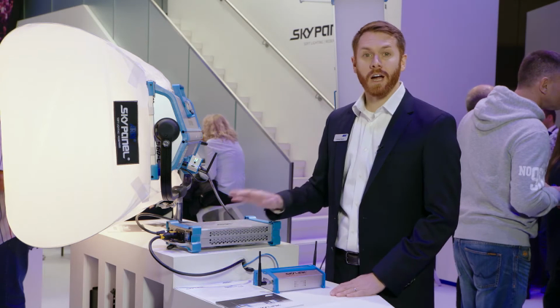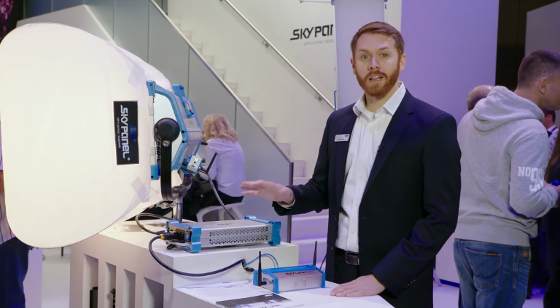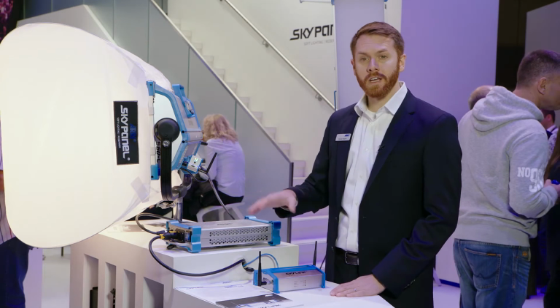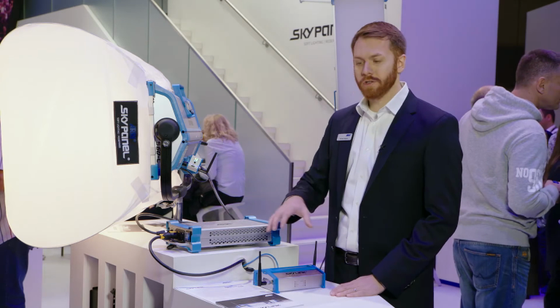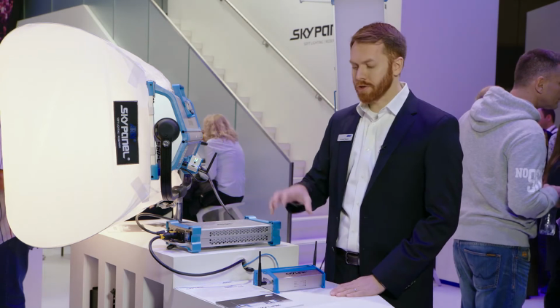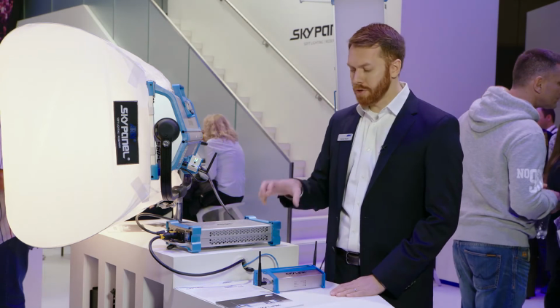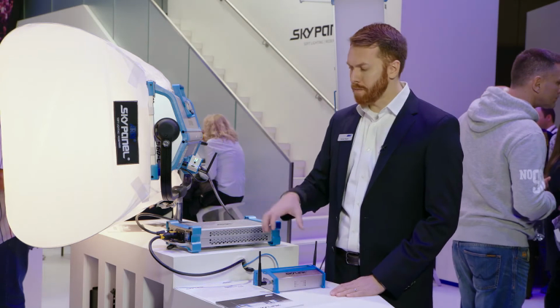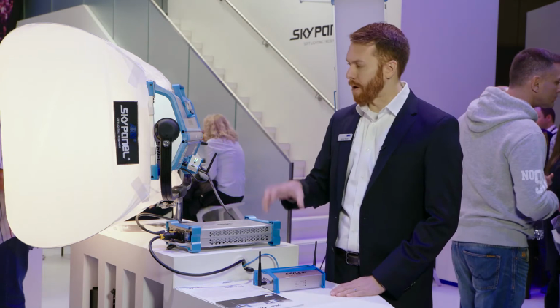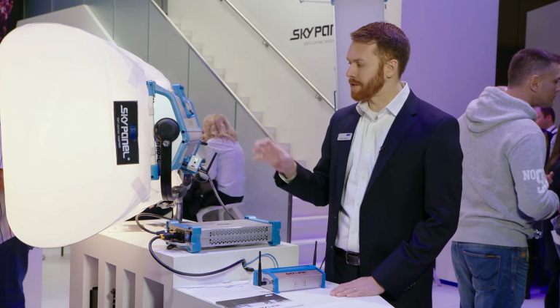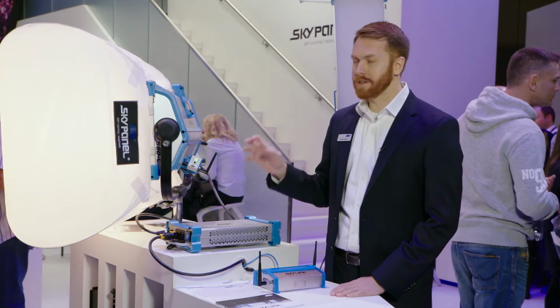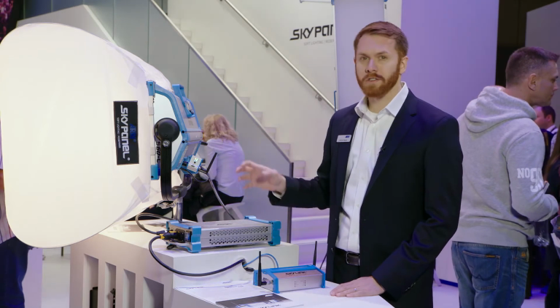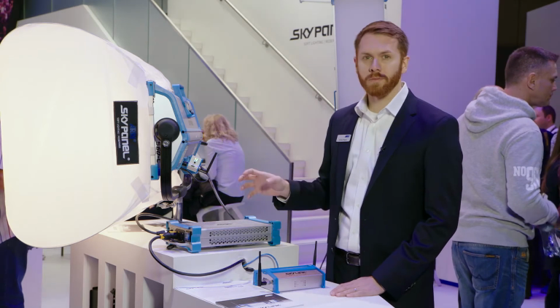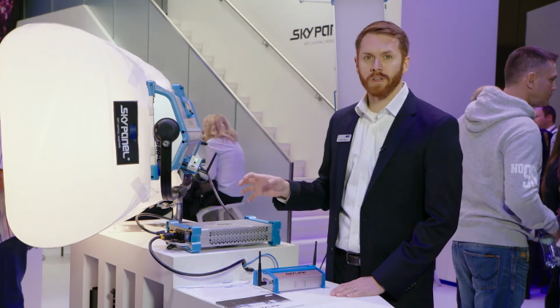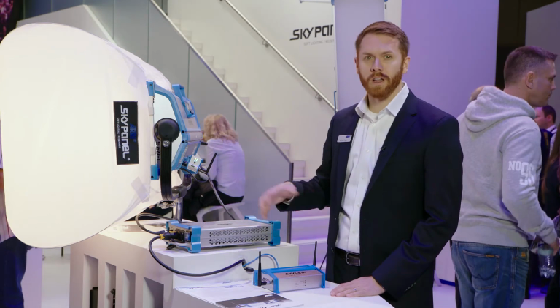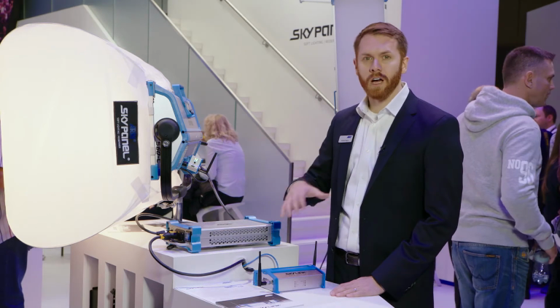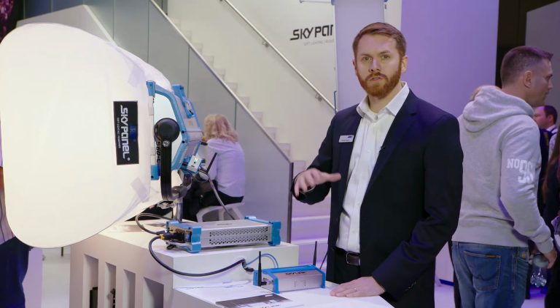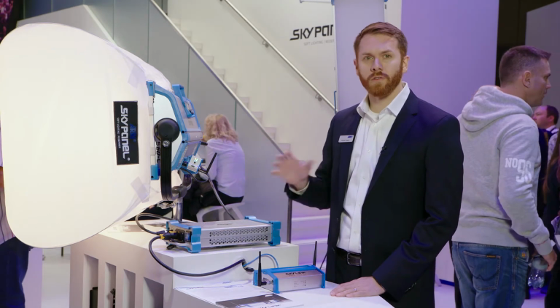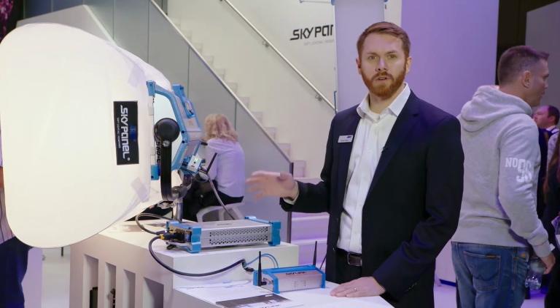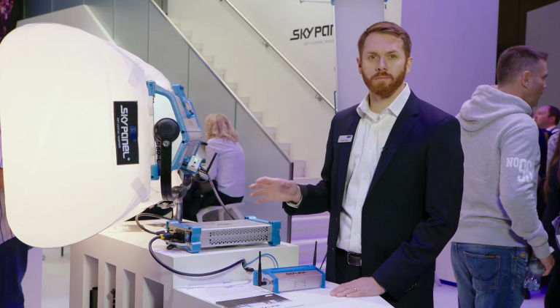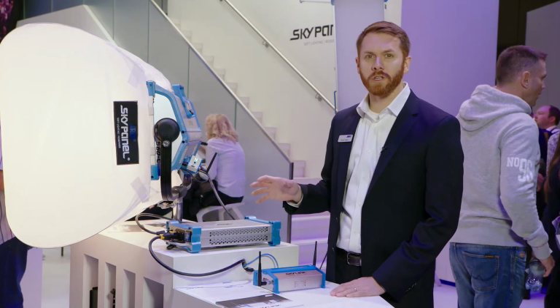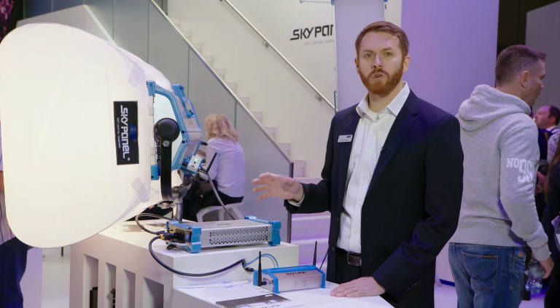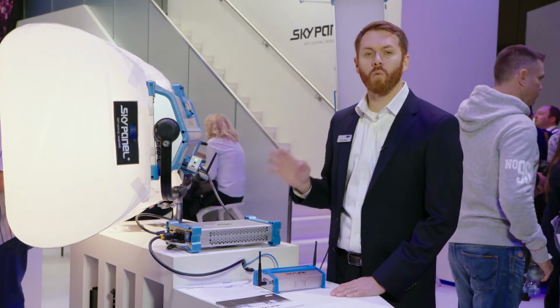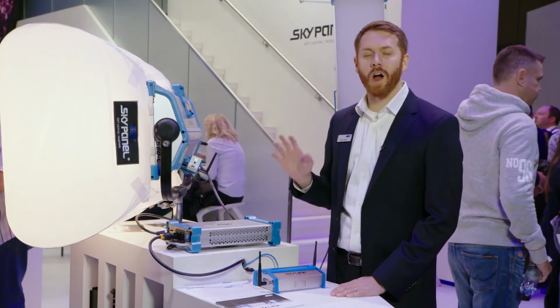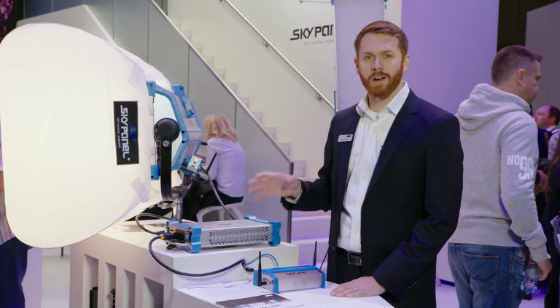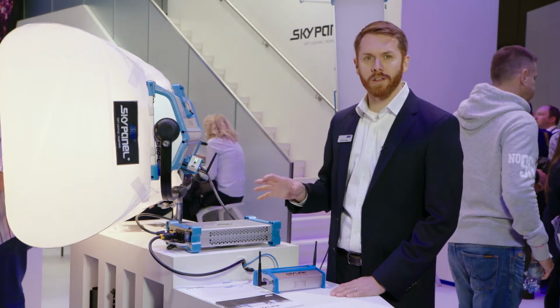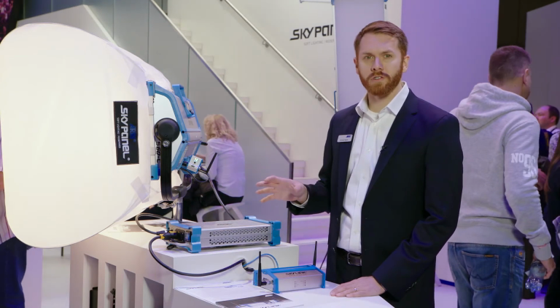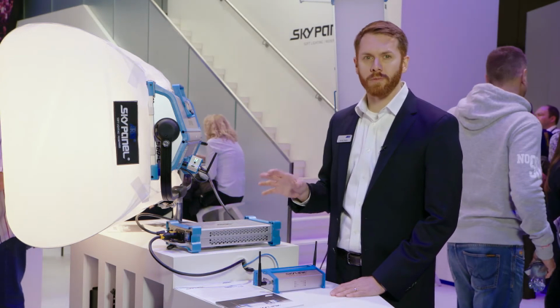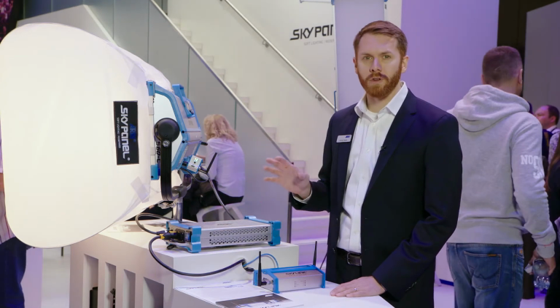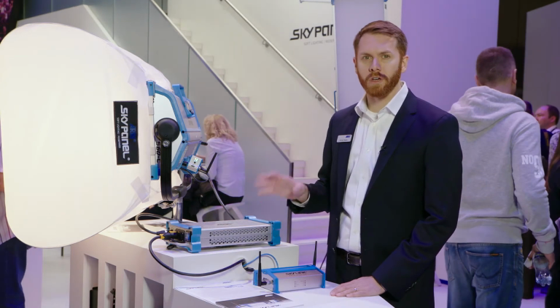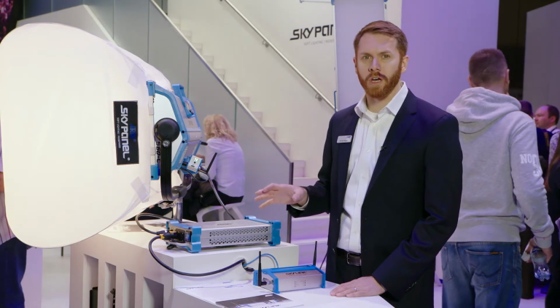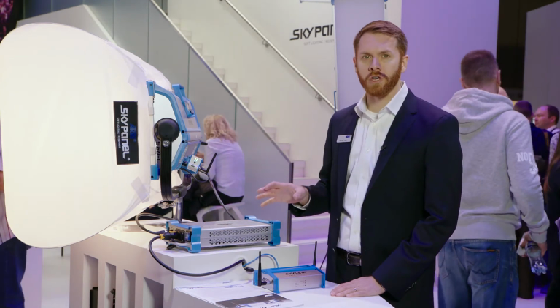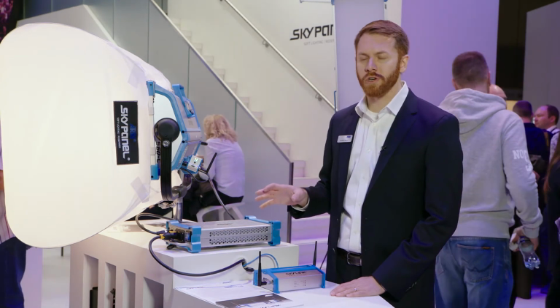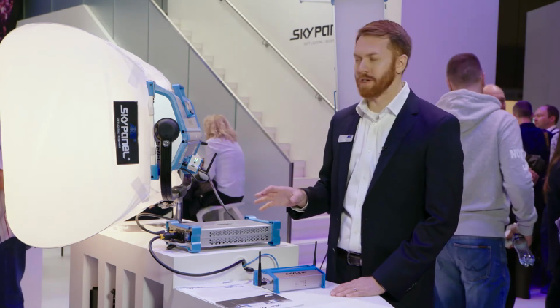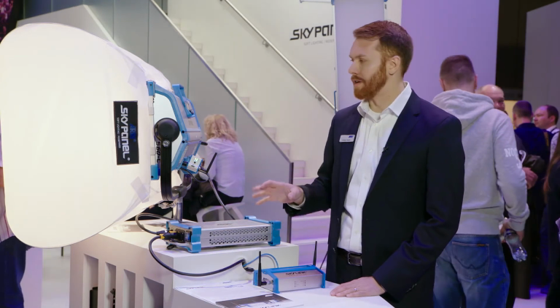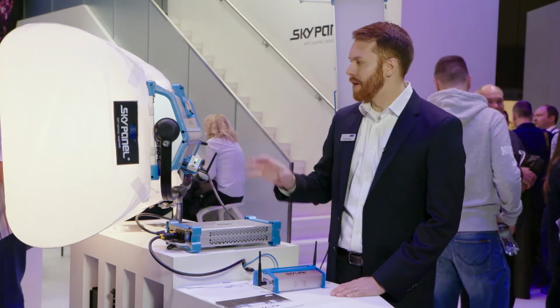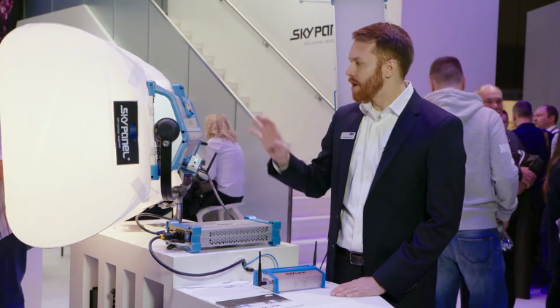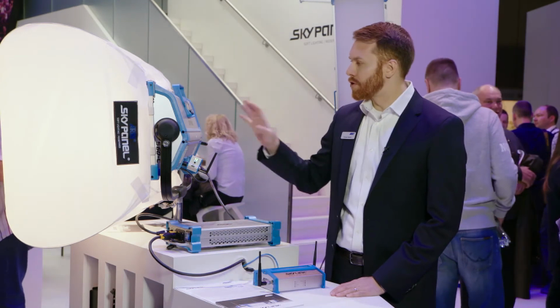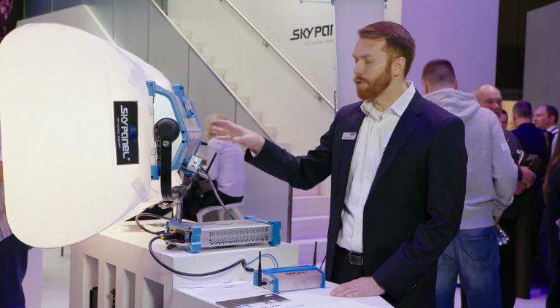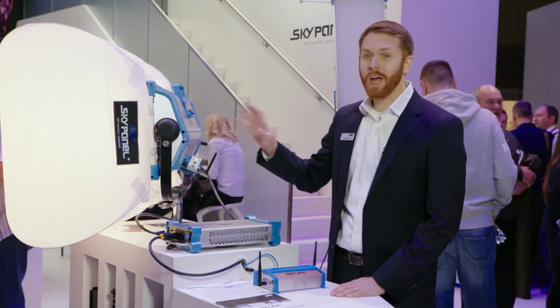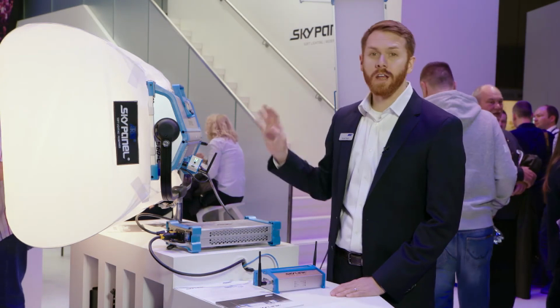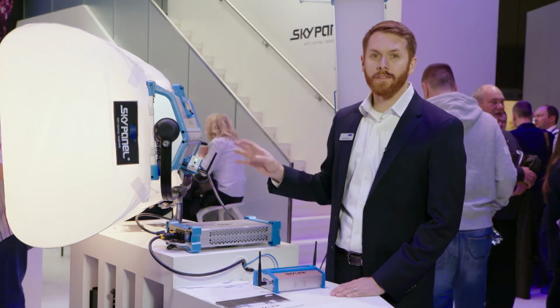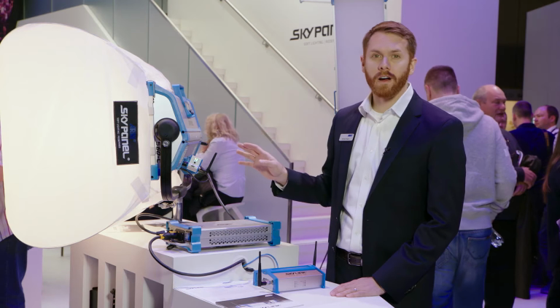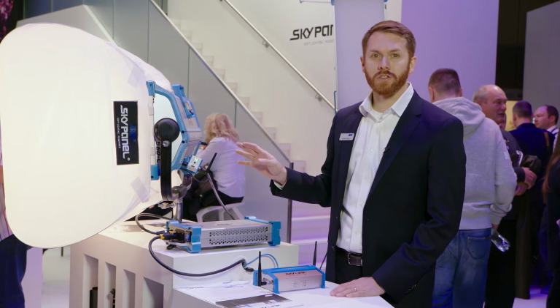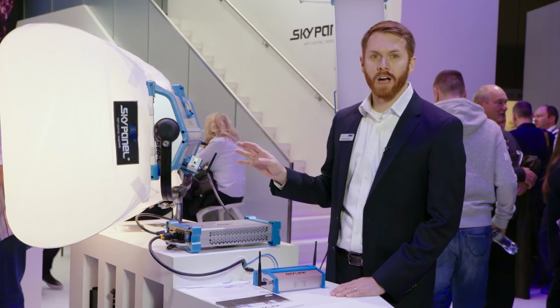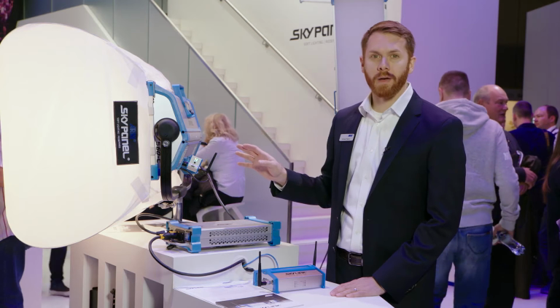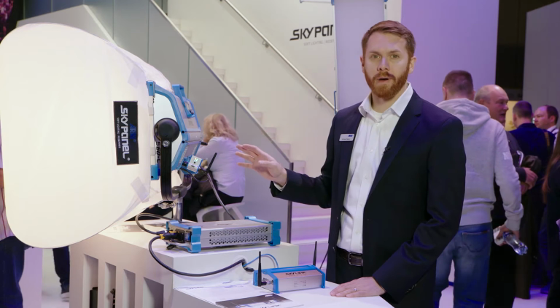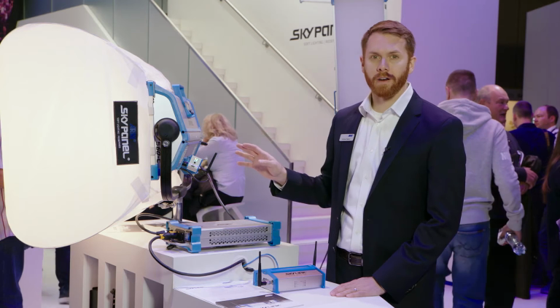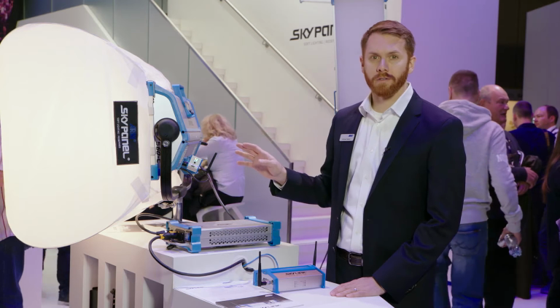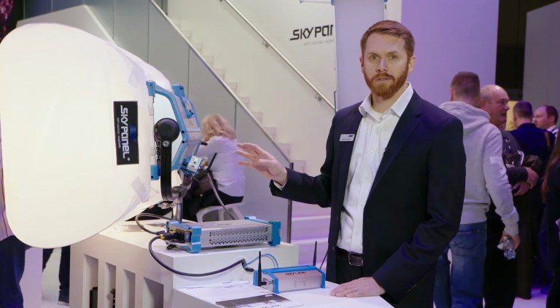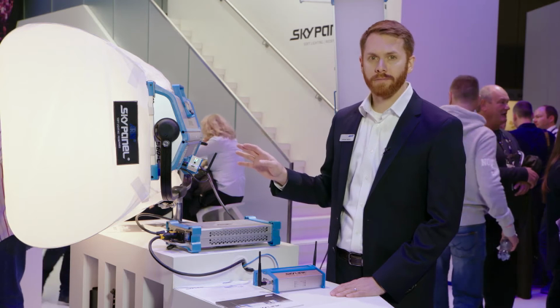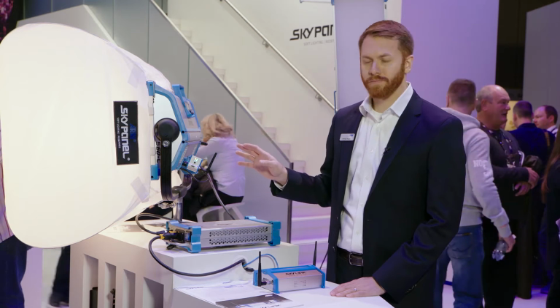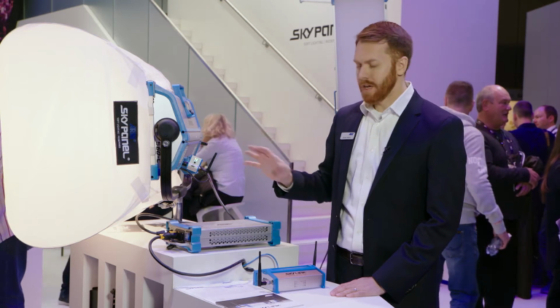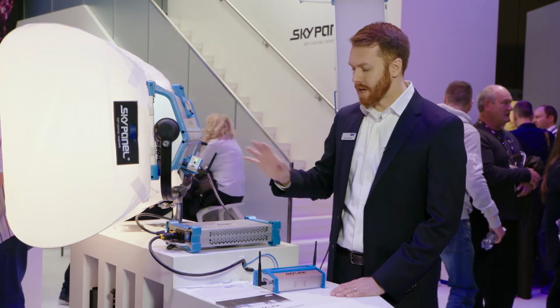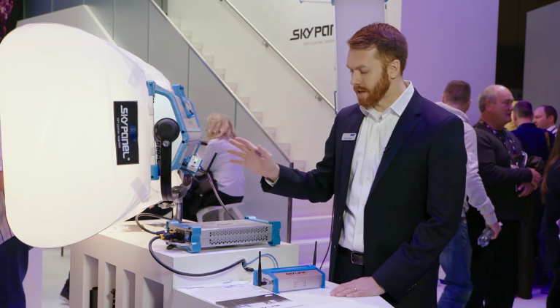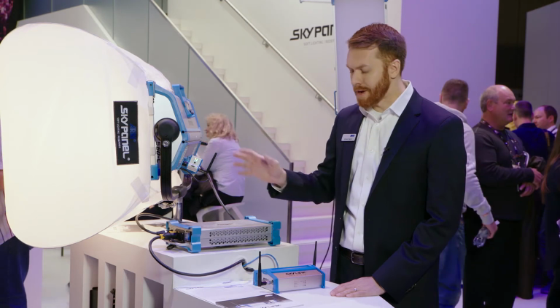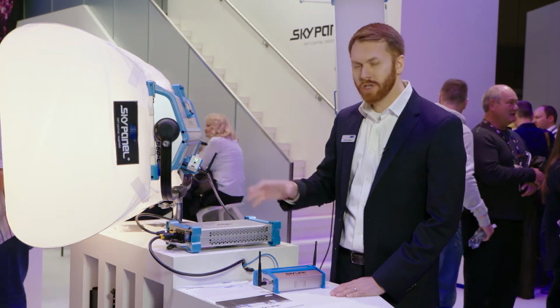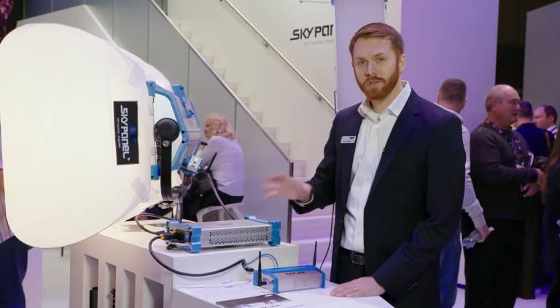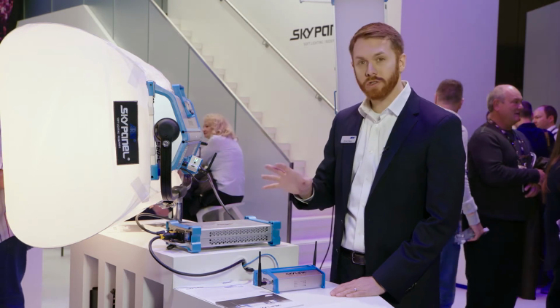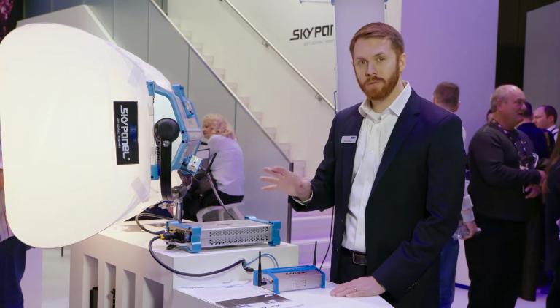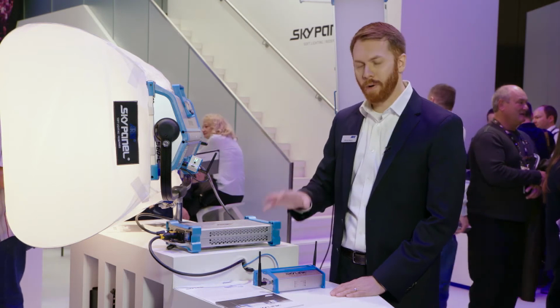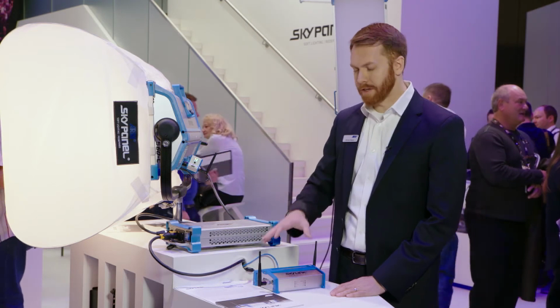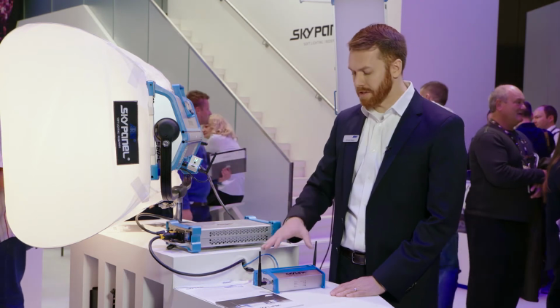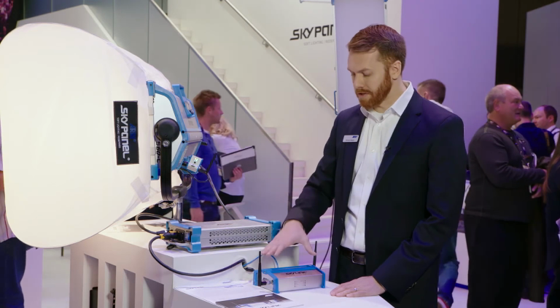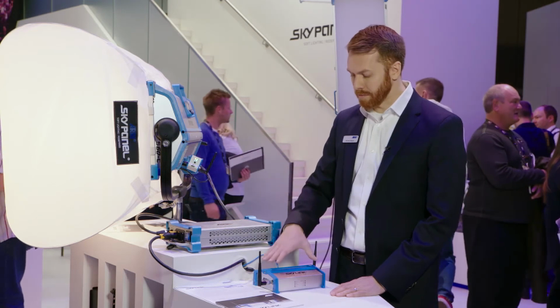Skylink is a two-part system that allows for complete wireless communication to any of our Skypanels. It's a two-part system.